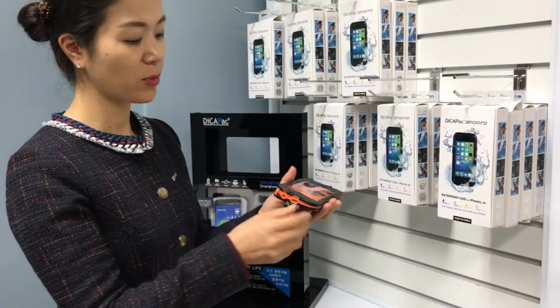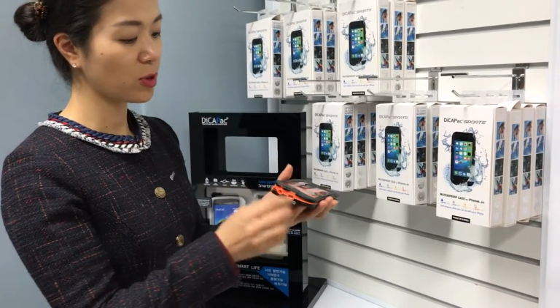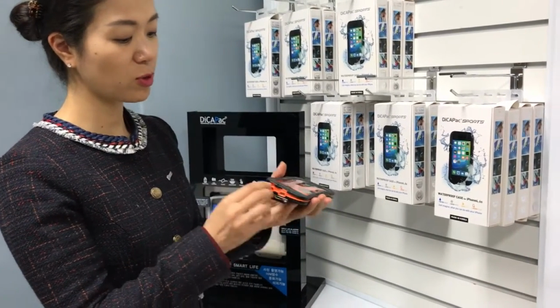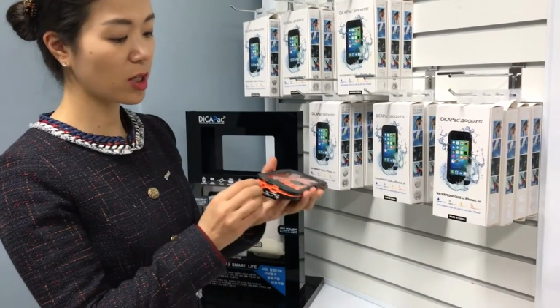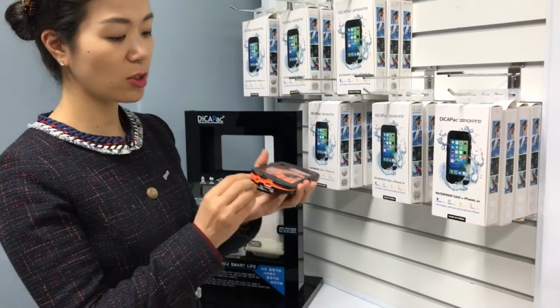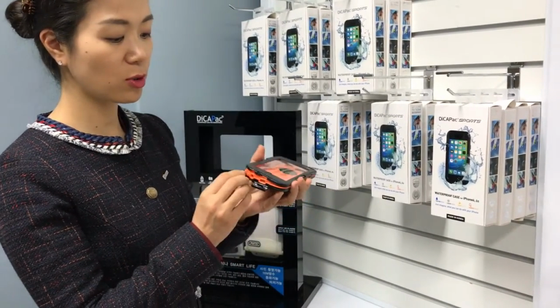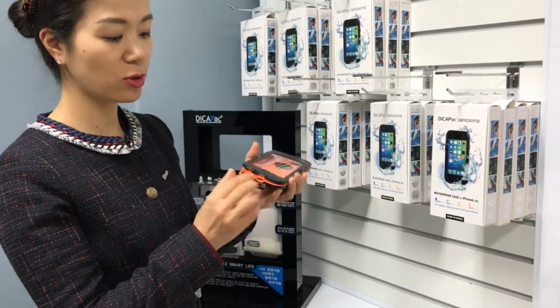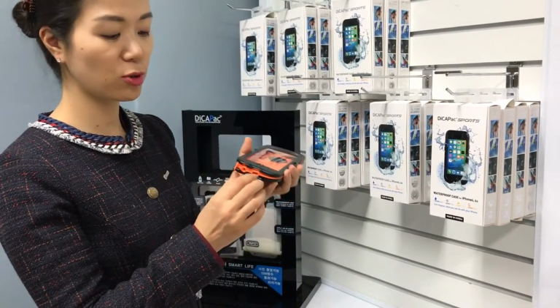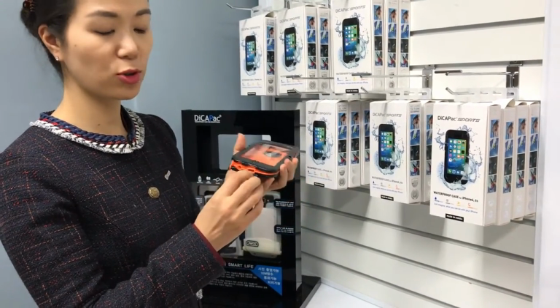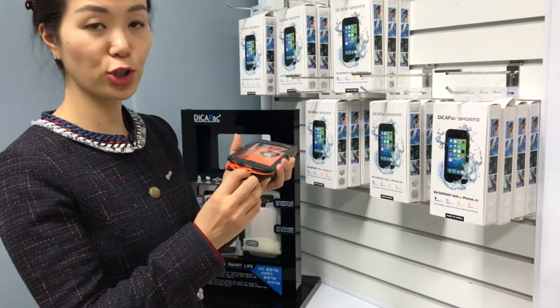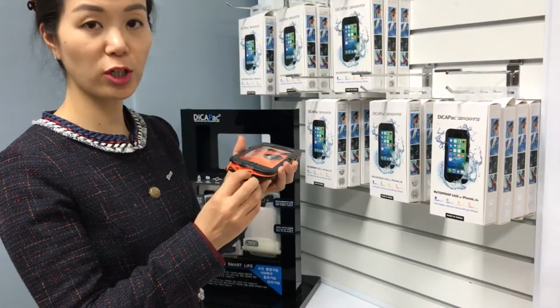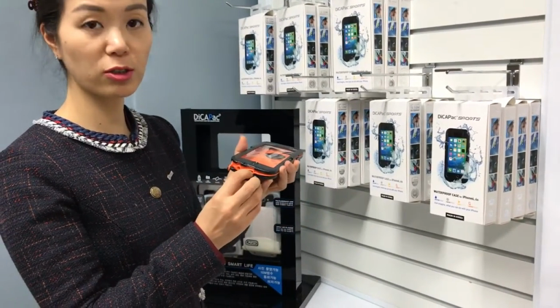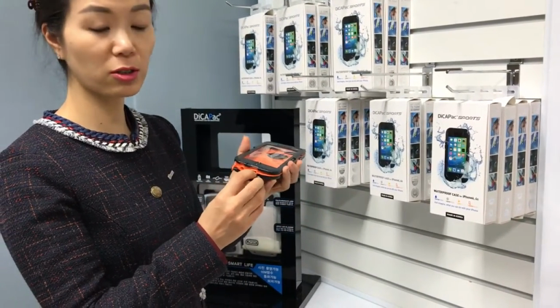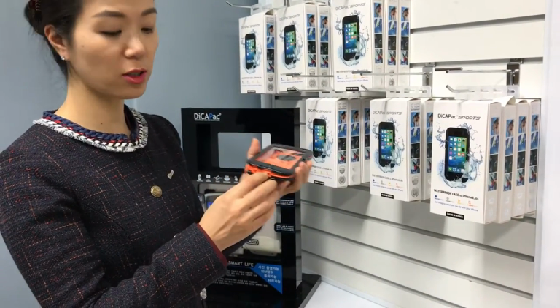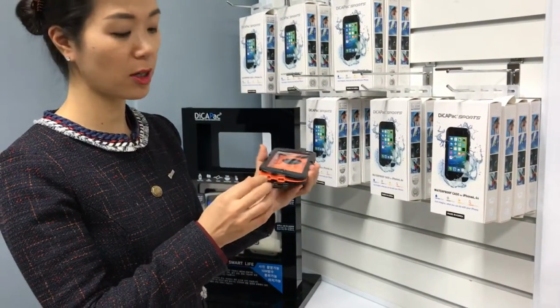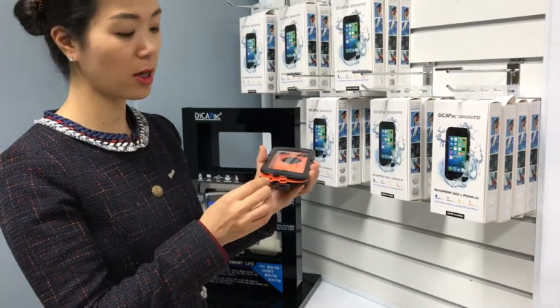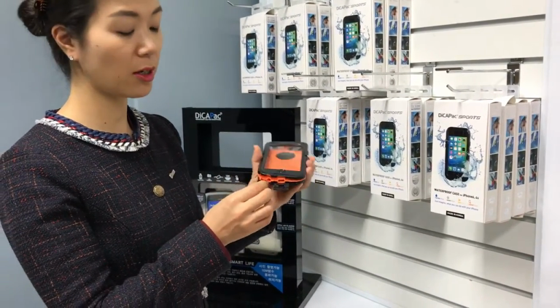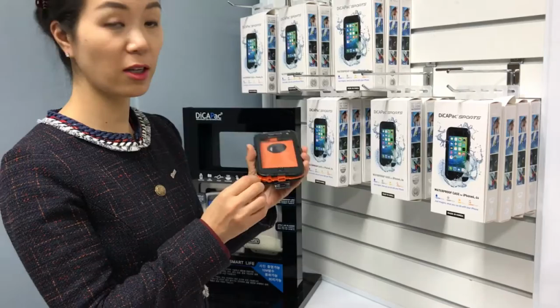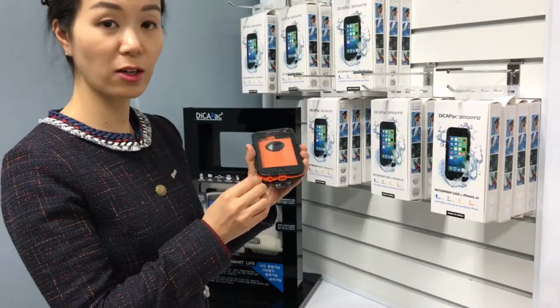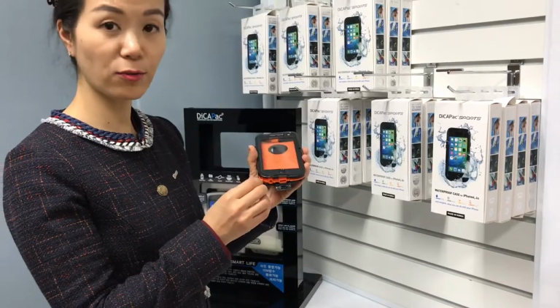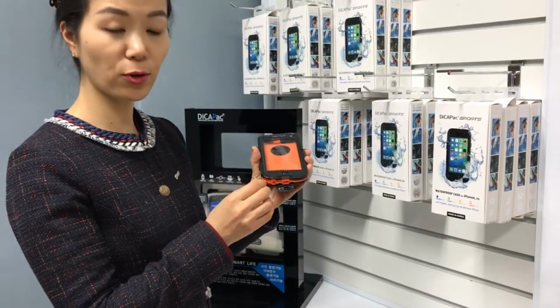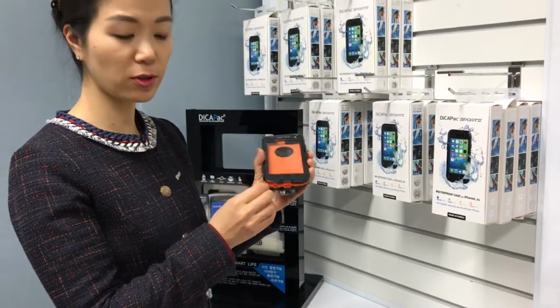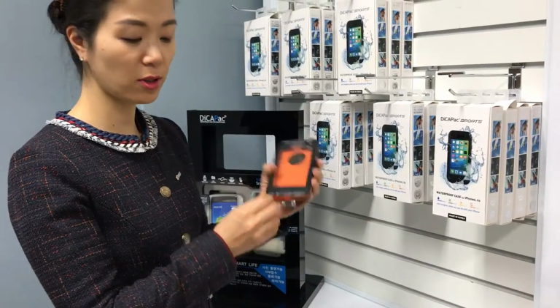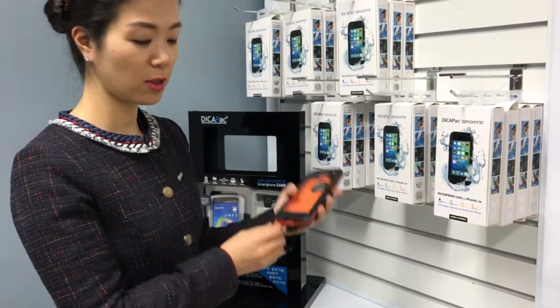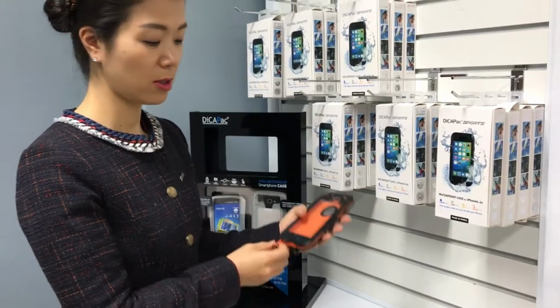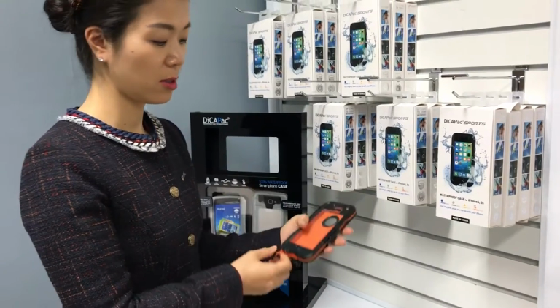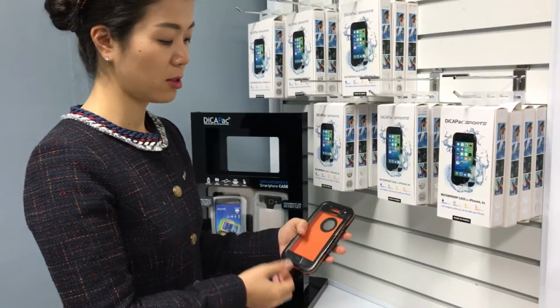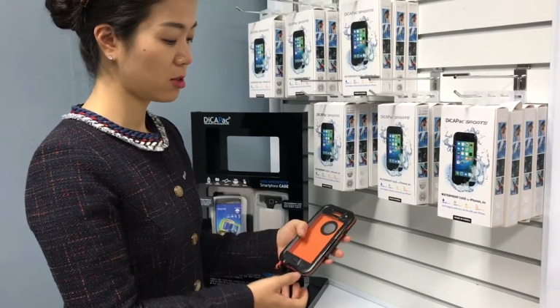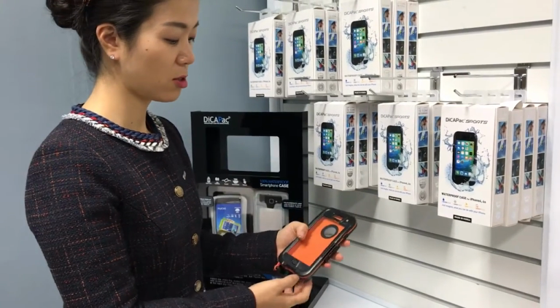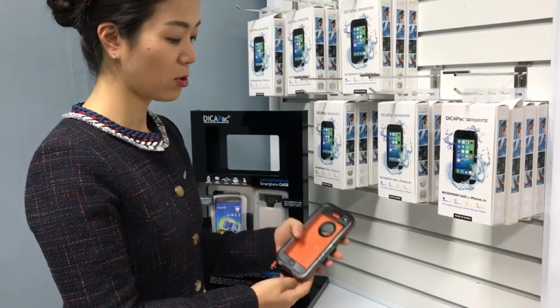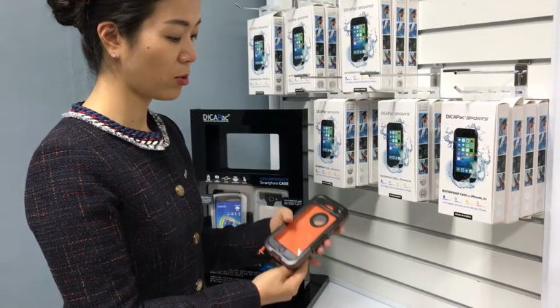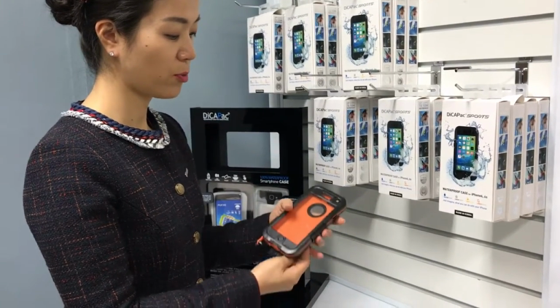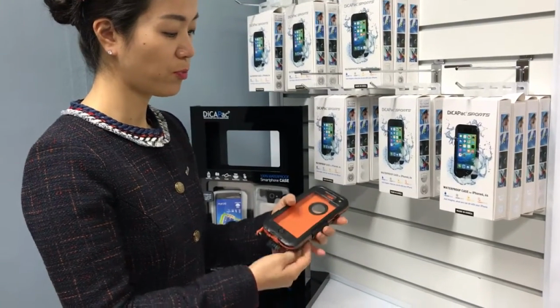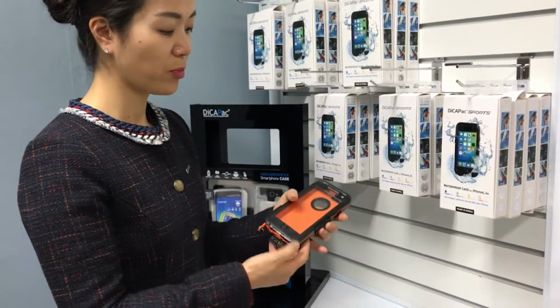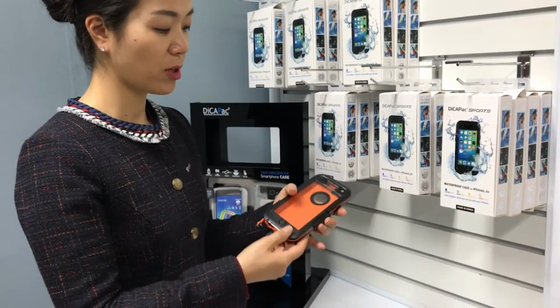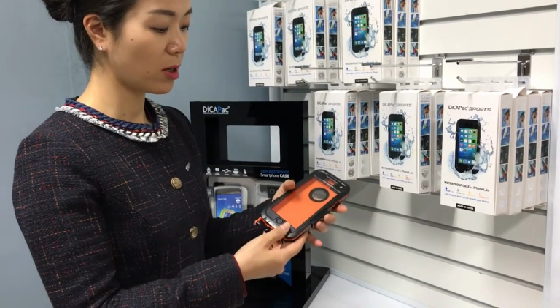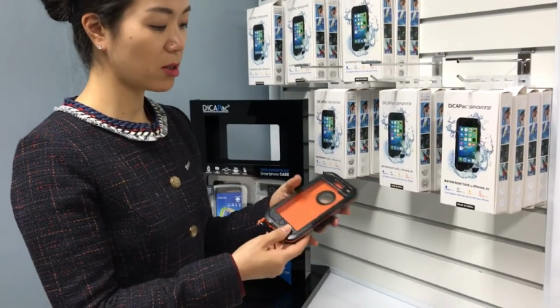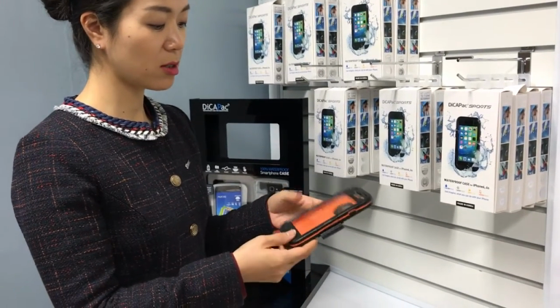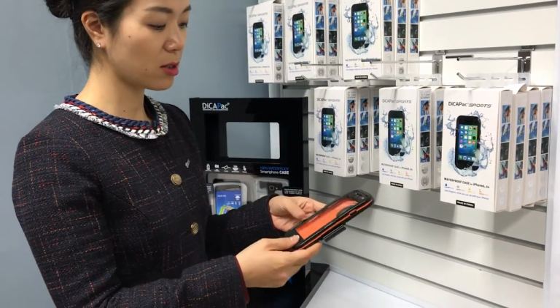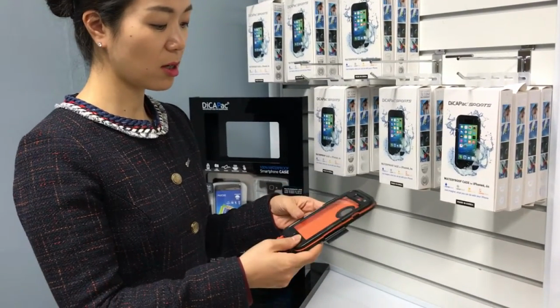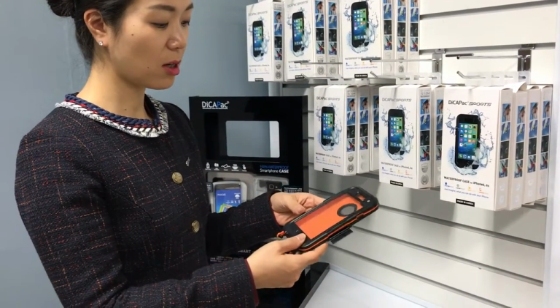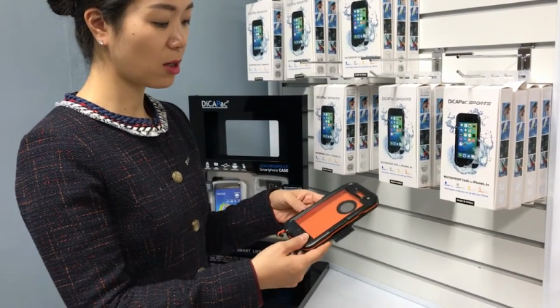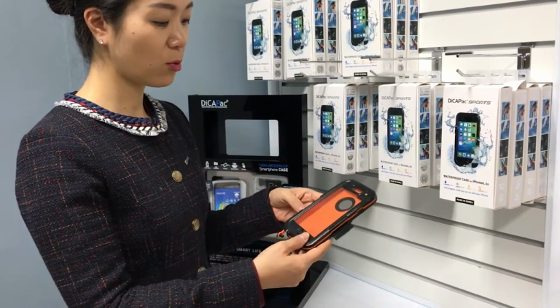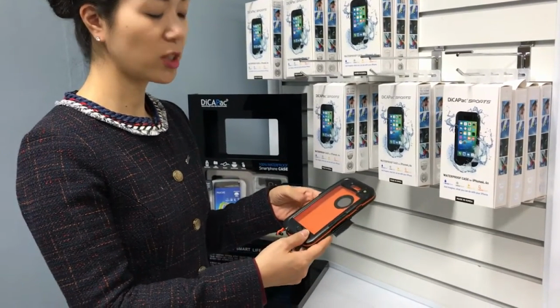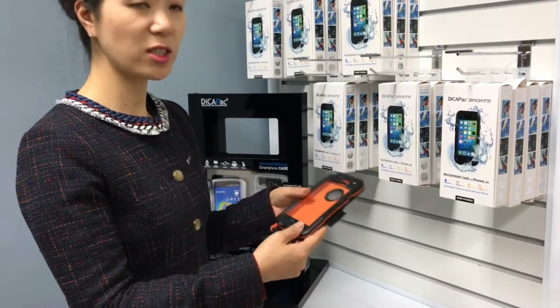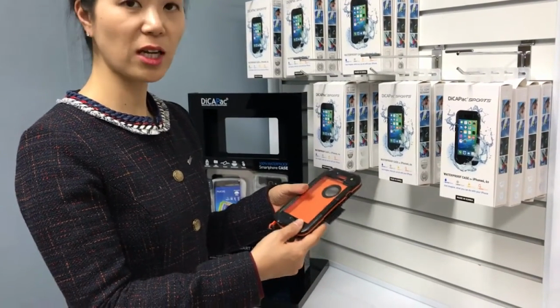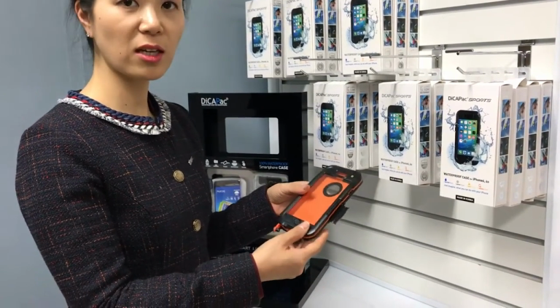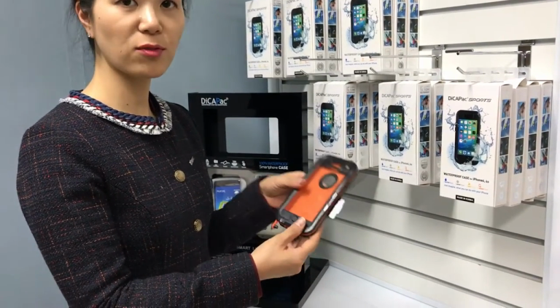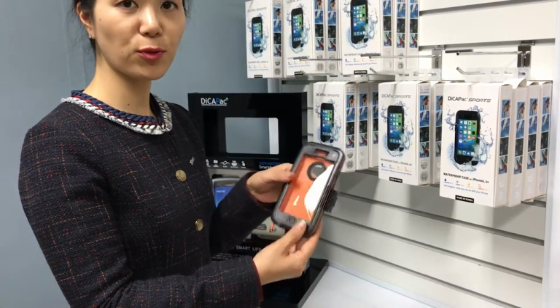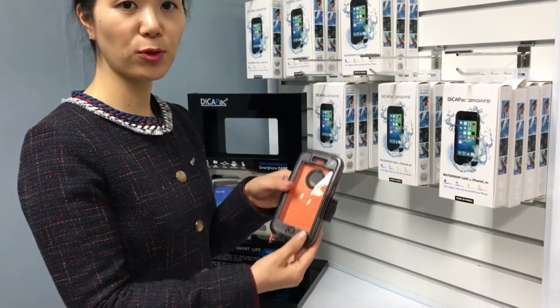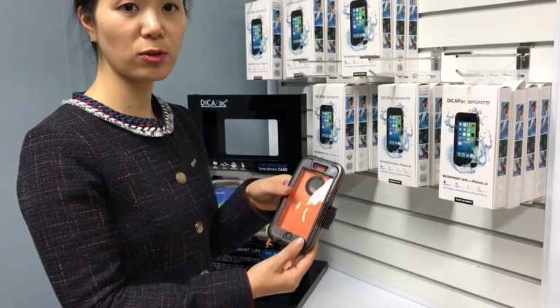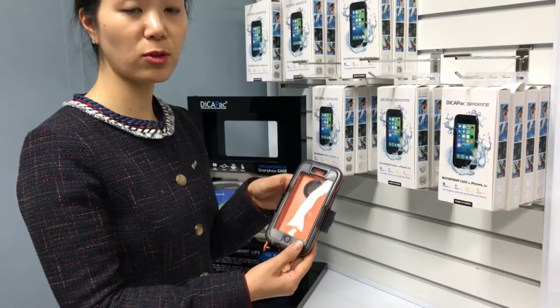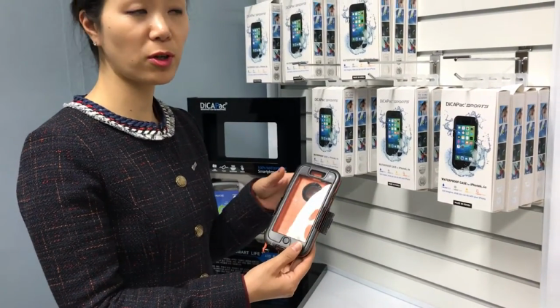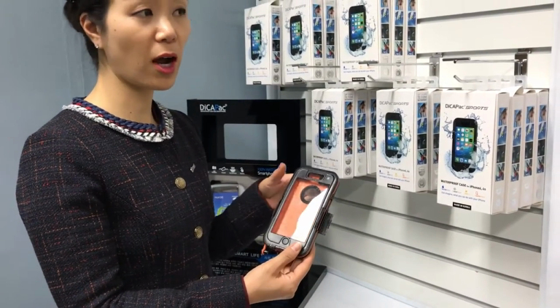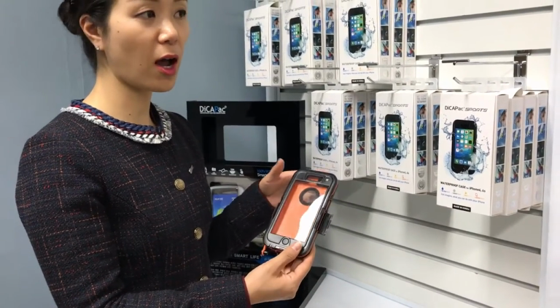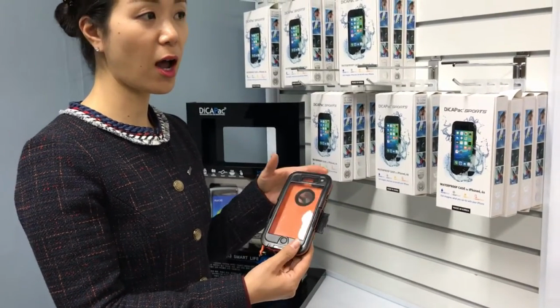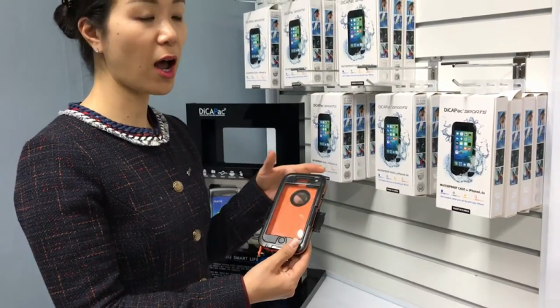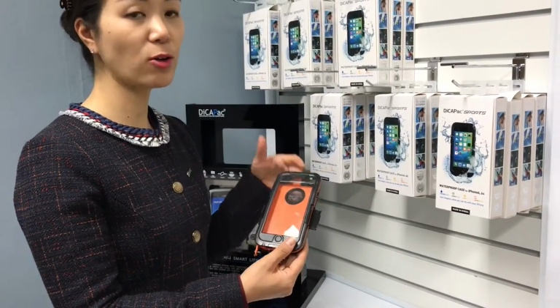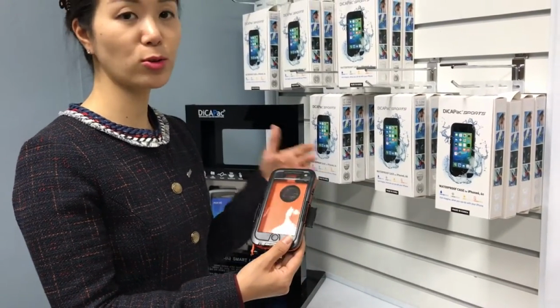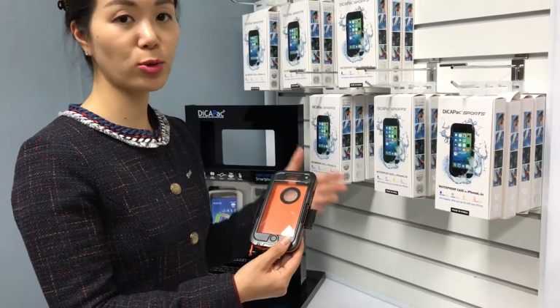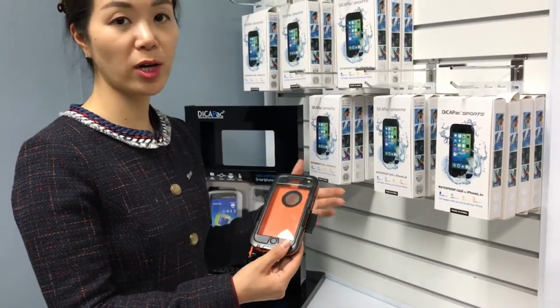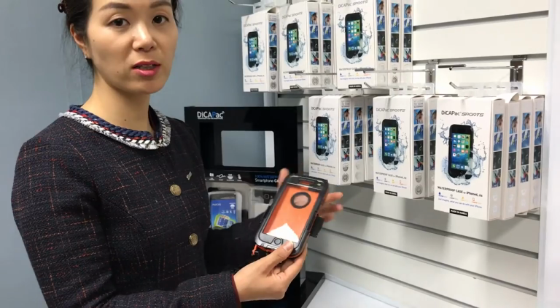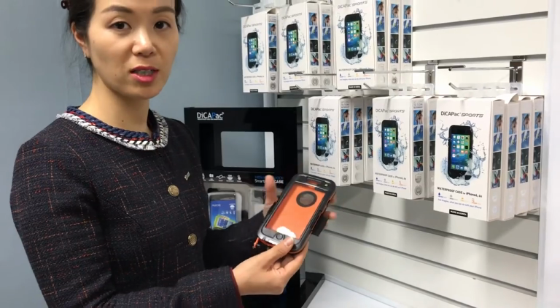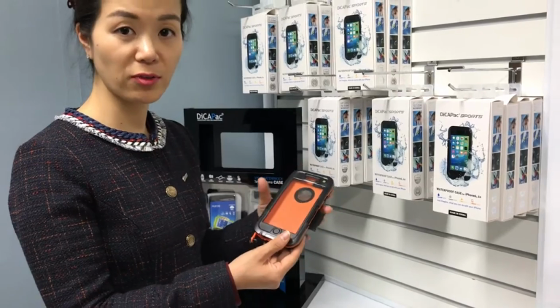You can use your charger and earphone with it. We designed it for outdoor activities.